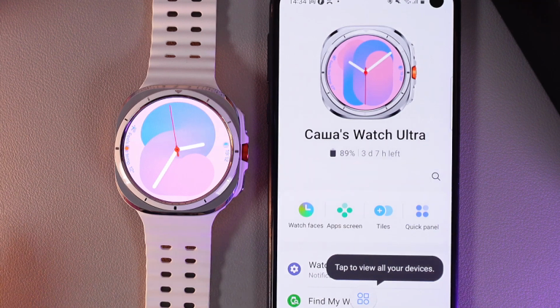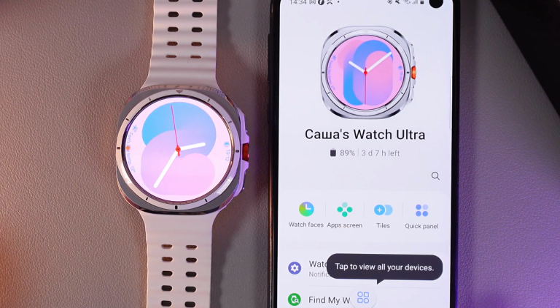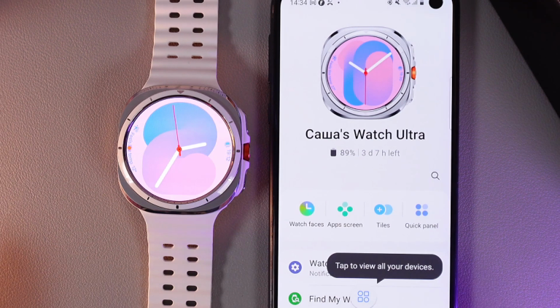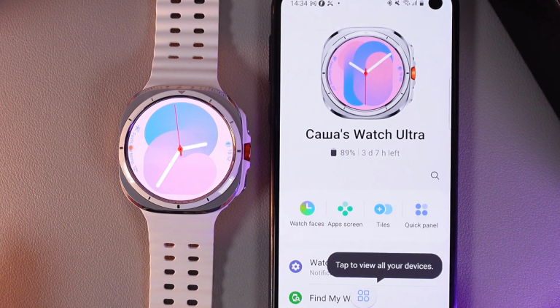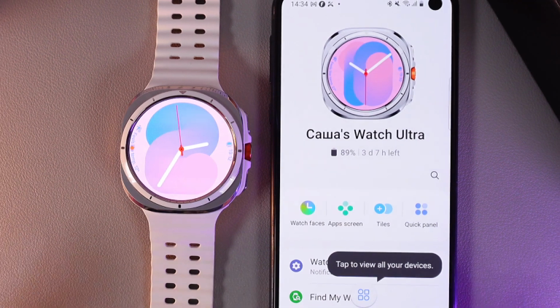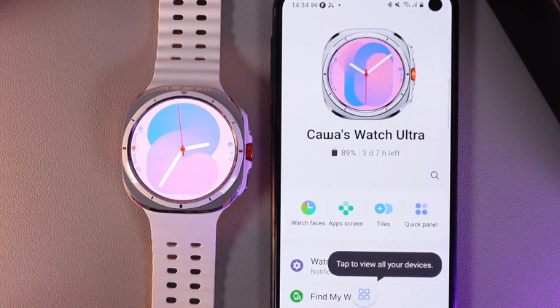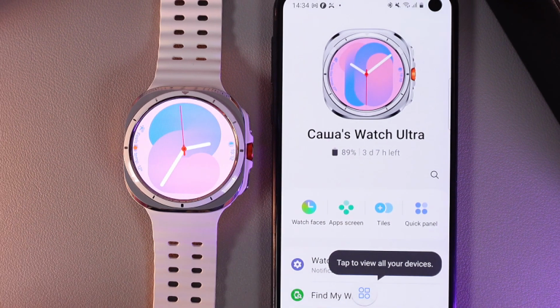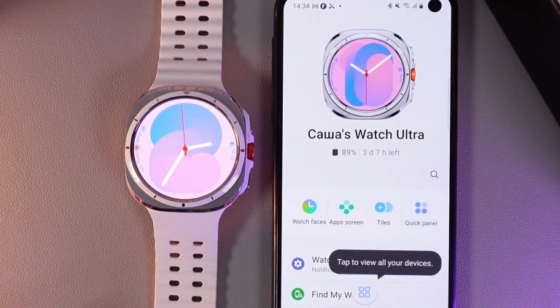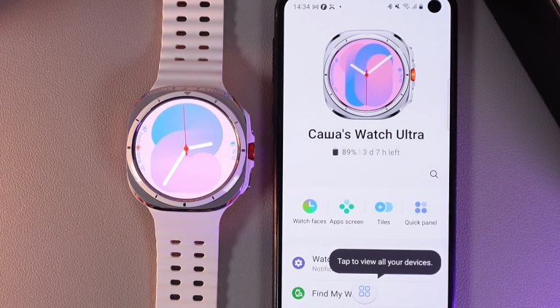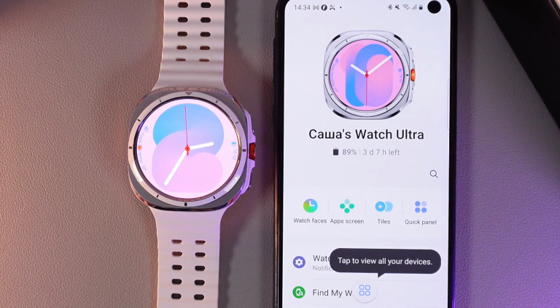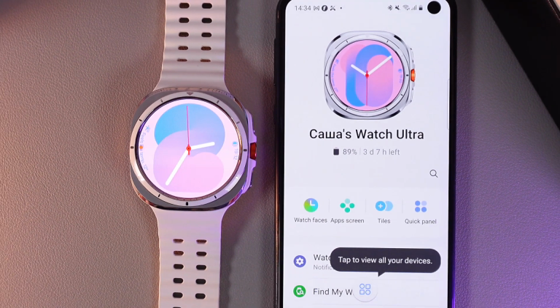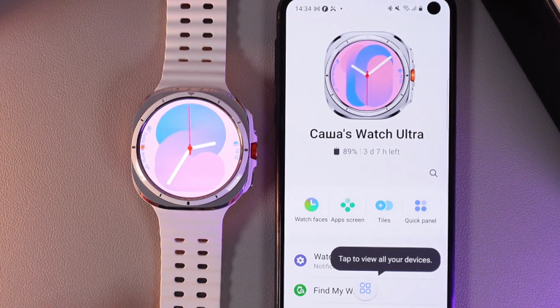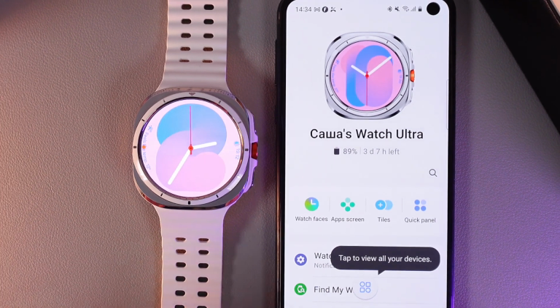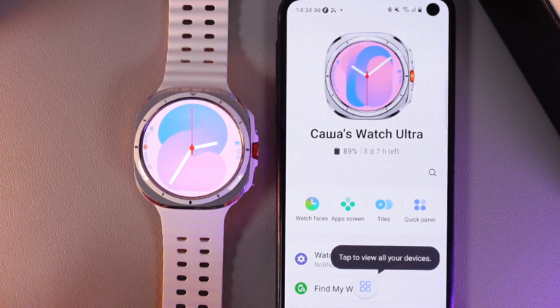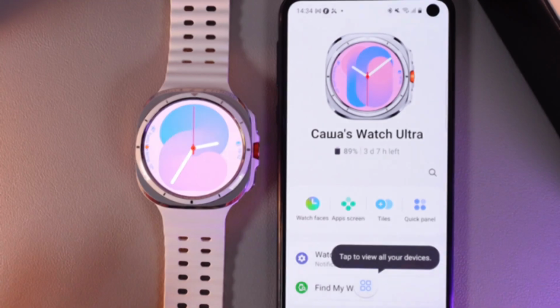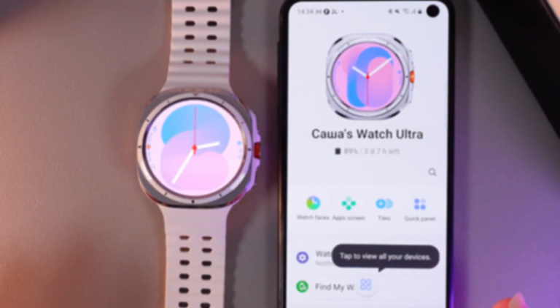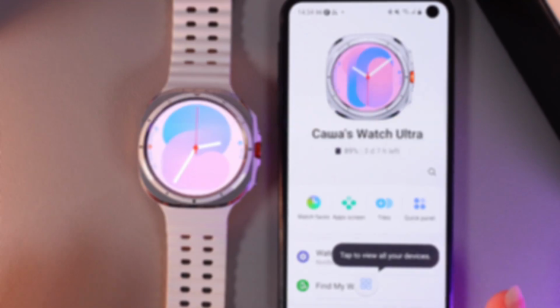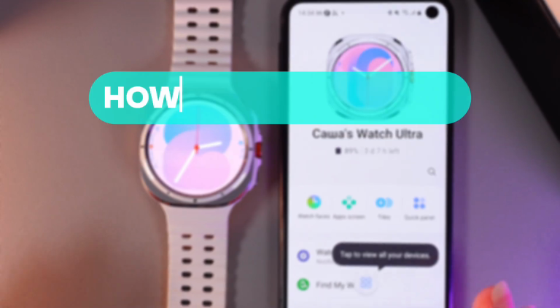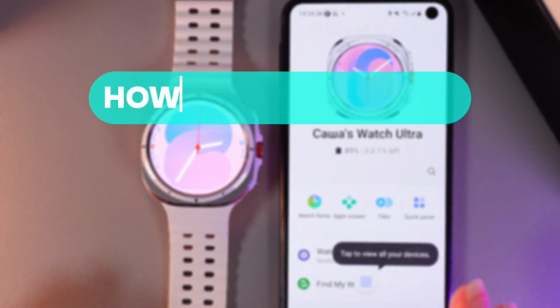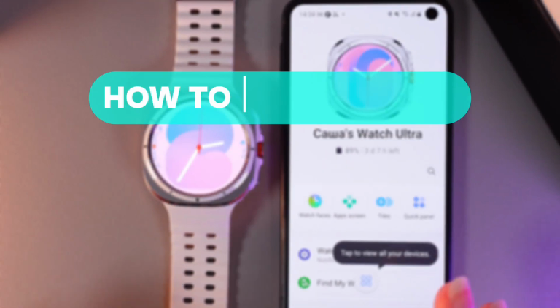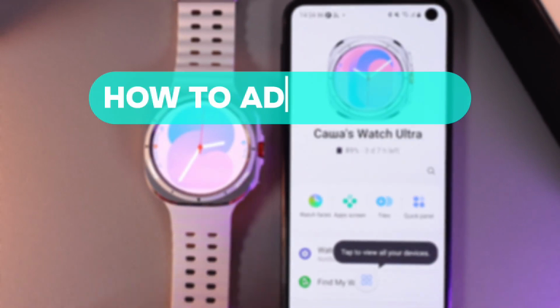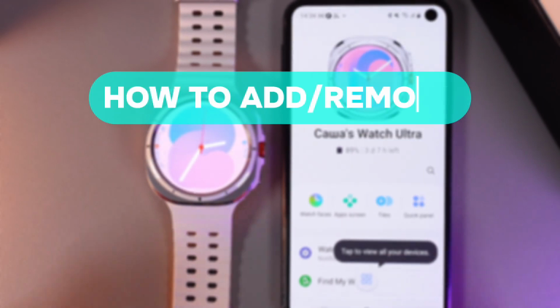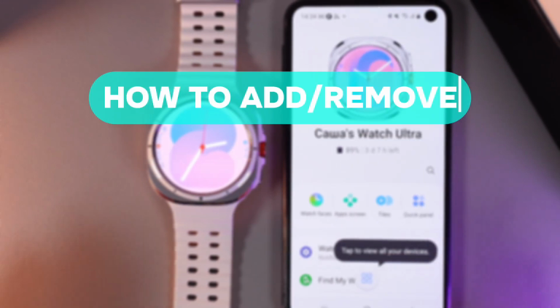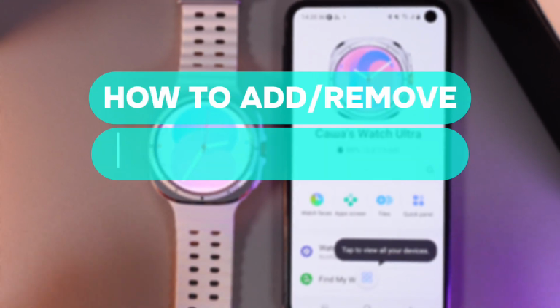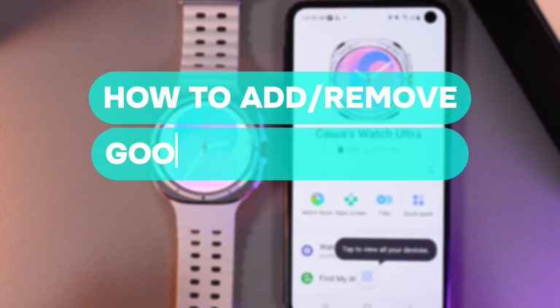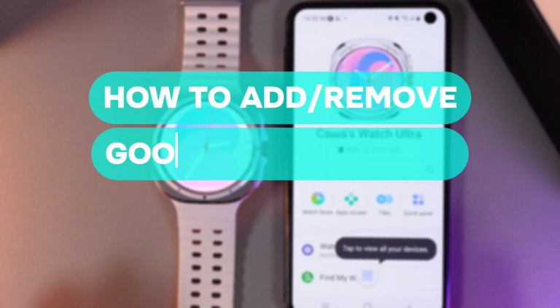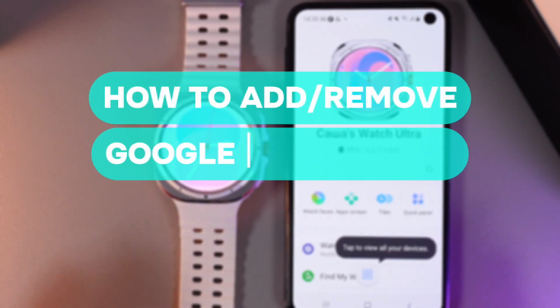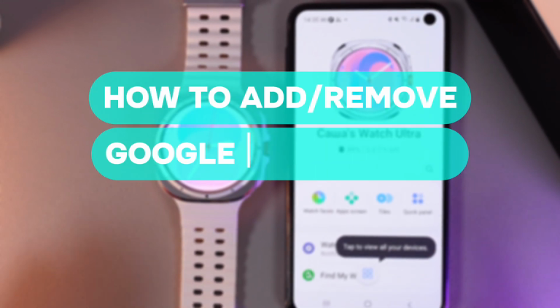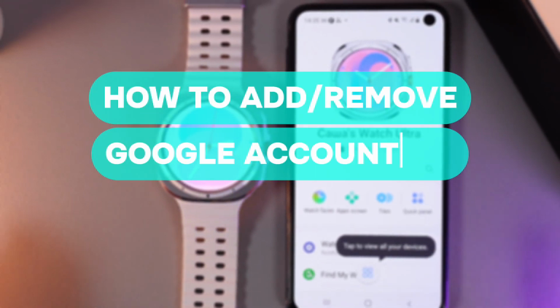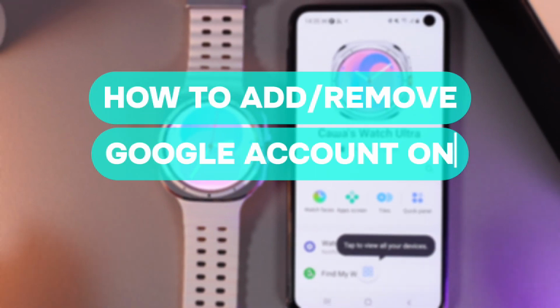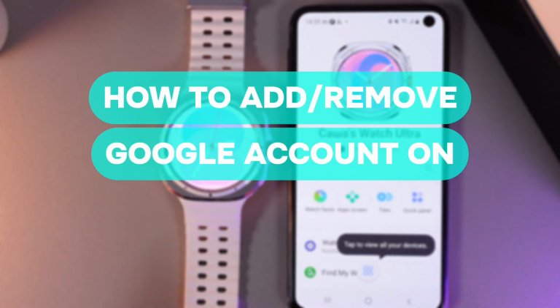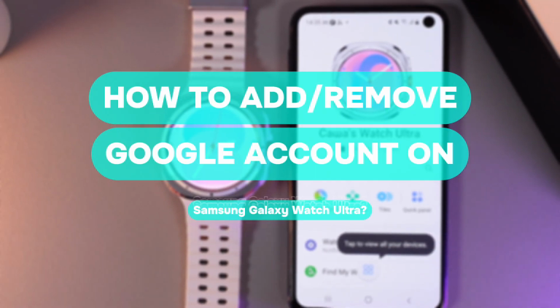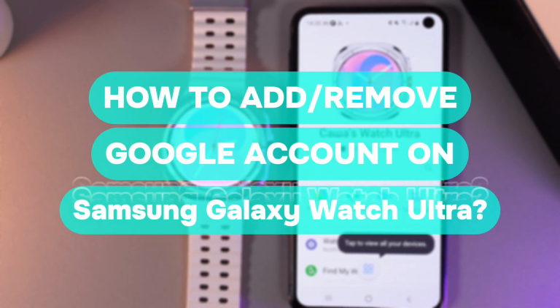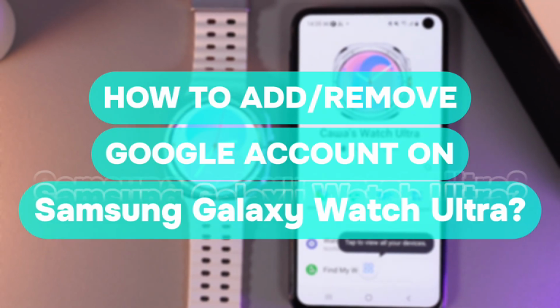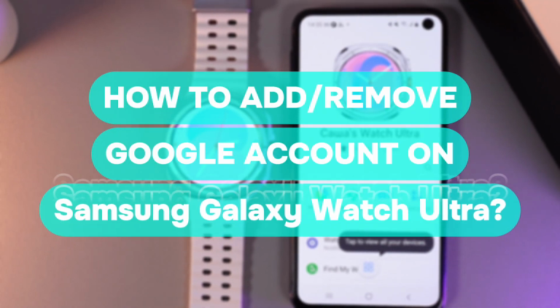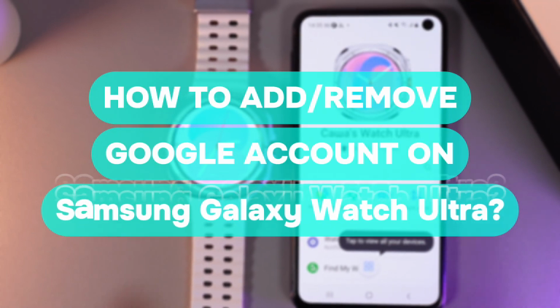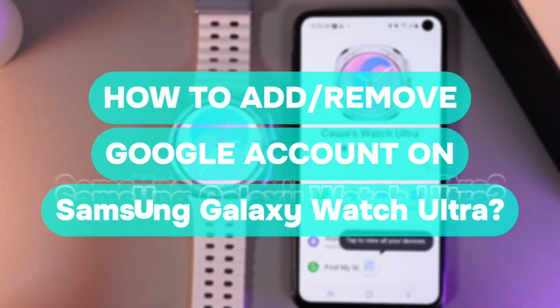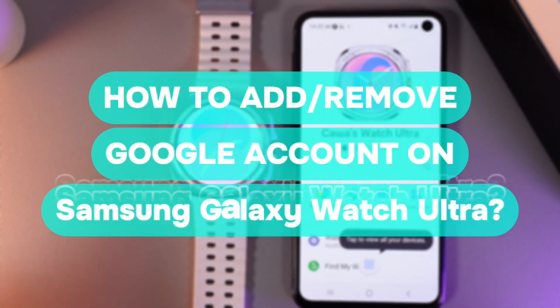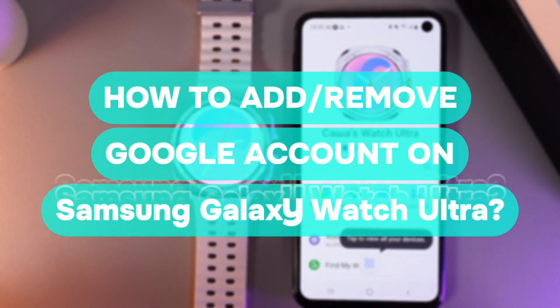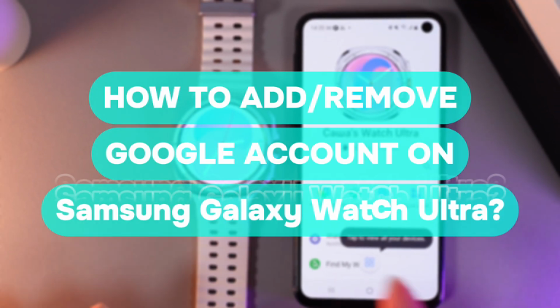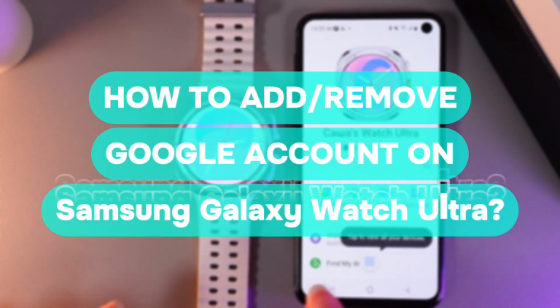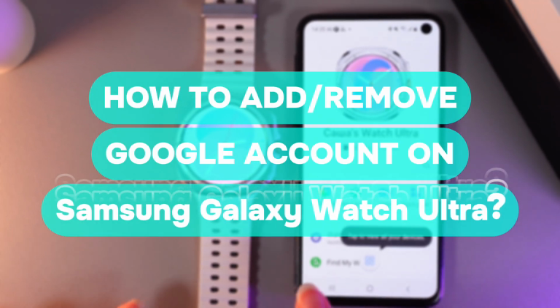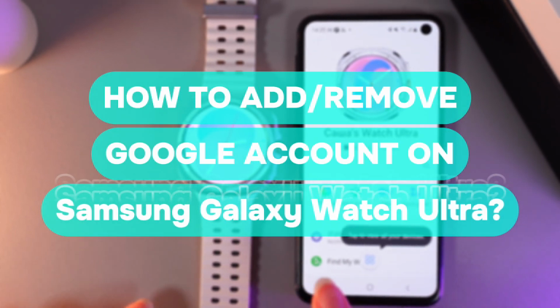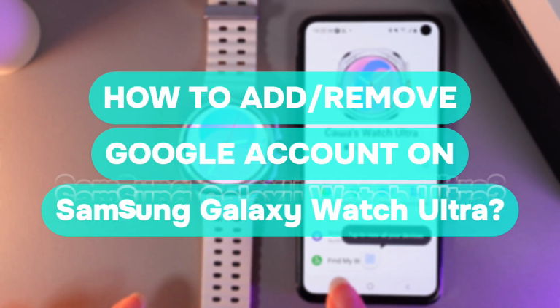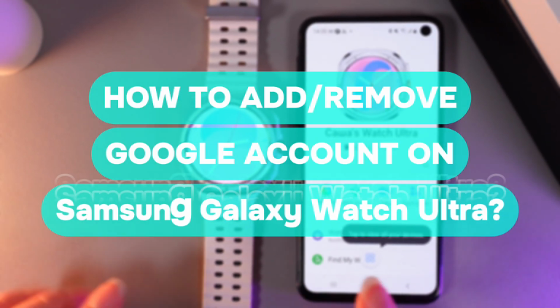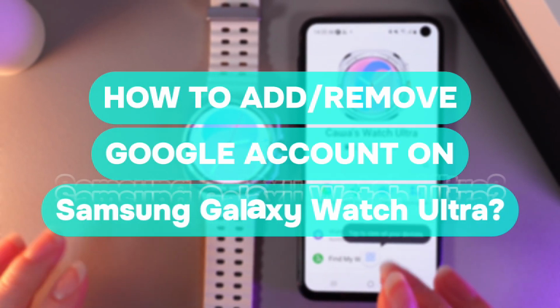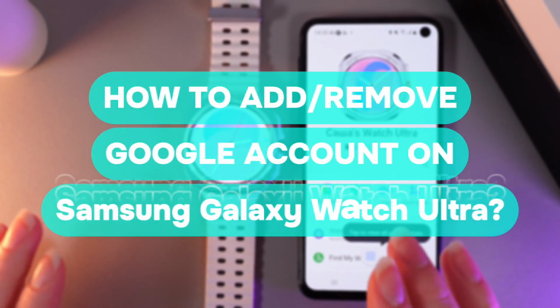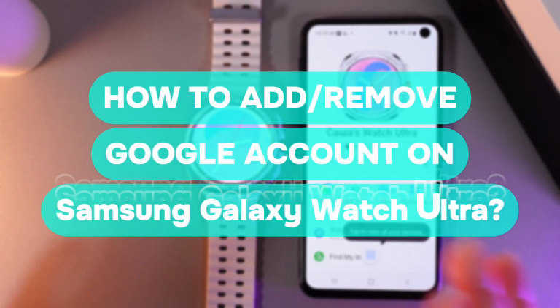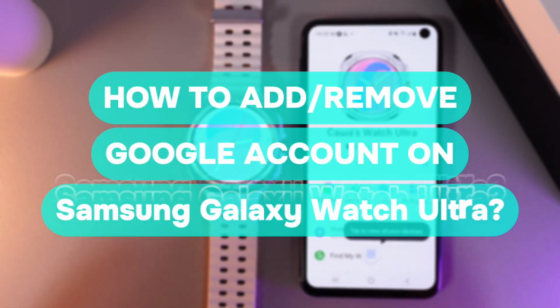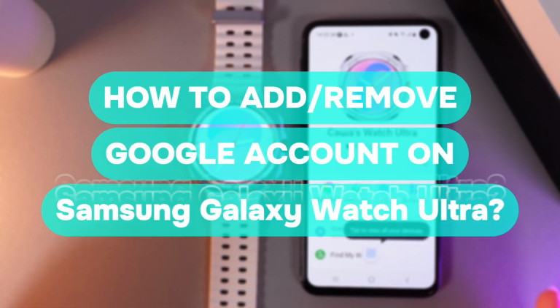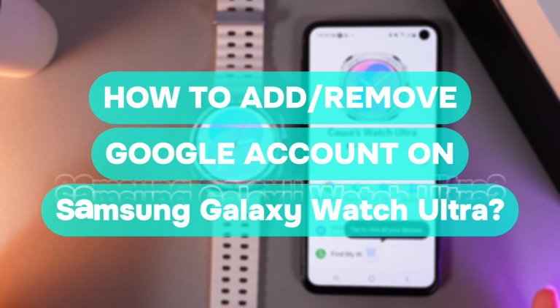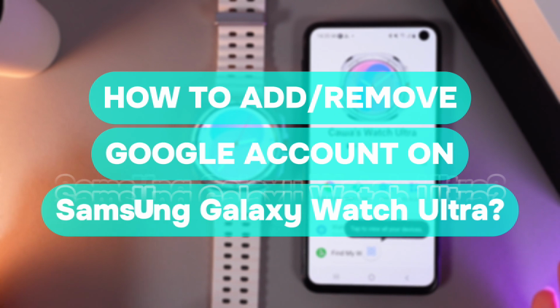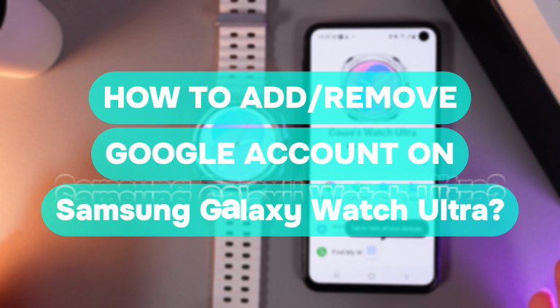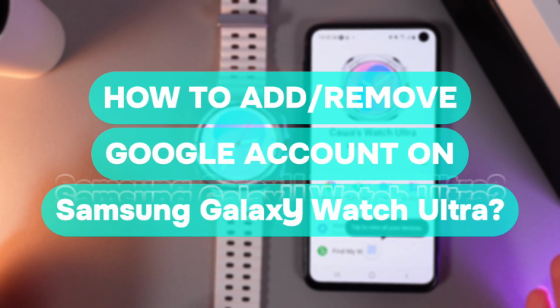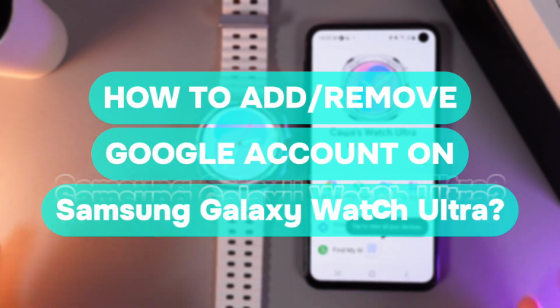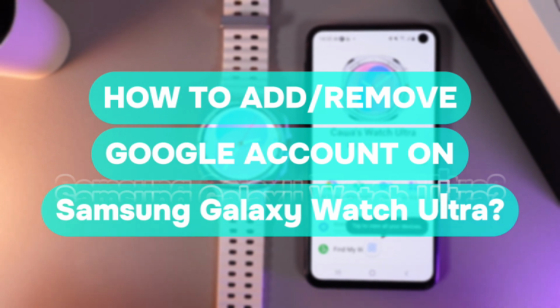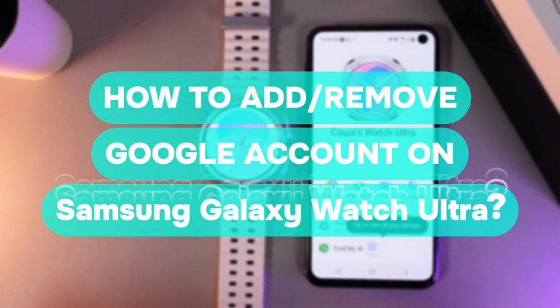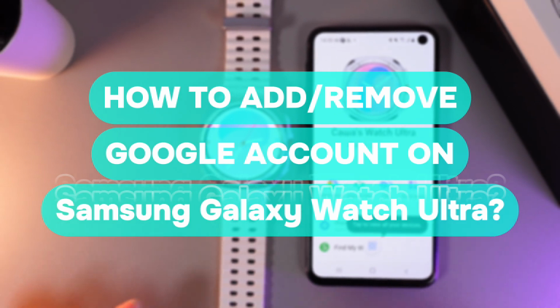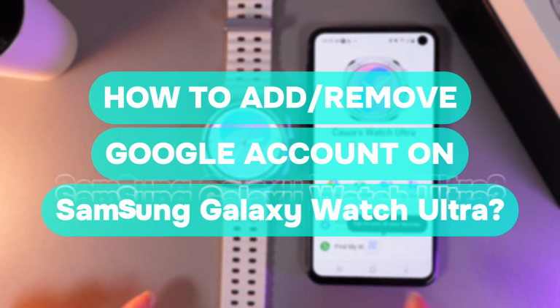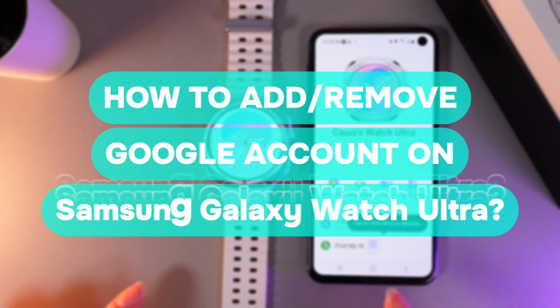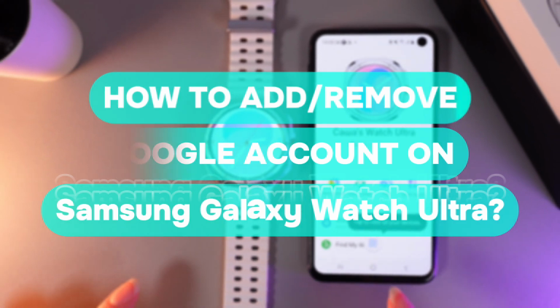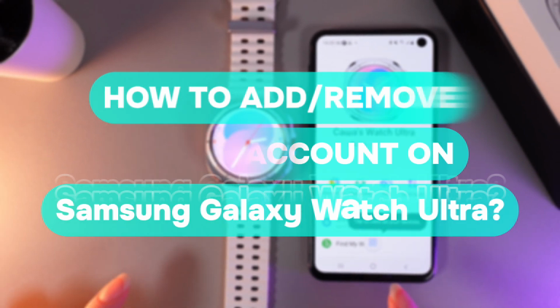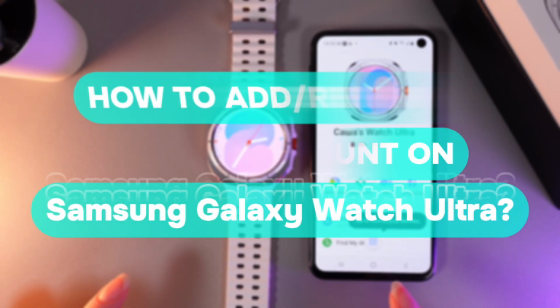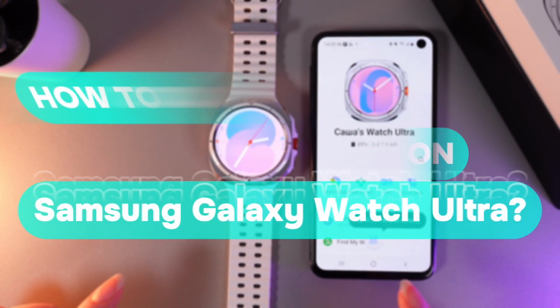Hi there! In today's video I'll show you how to add or remove a Google account on your Samsung Galaxy Watch Ultra. Let's get started!